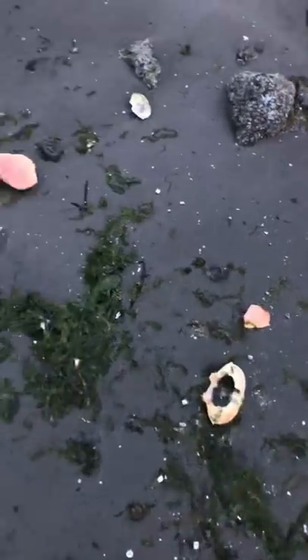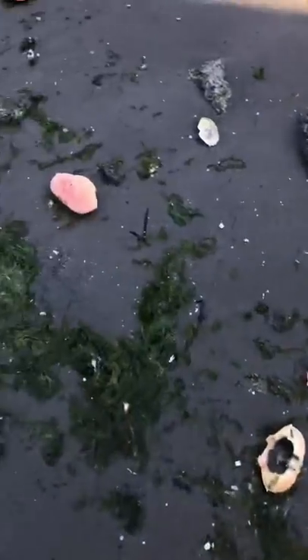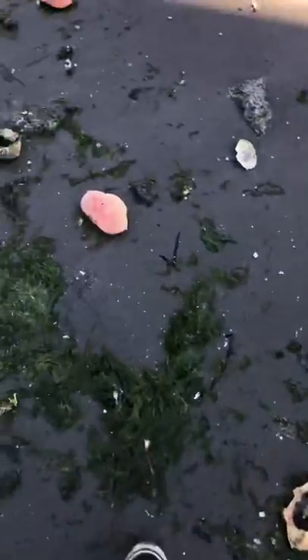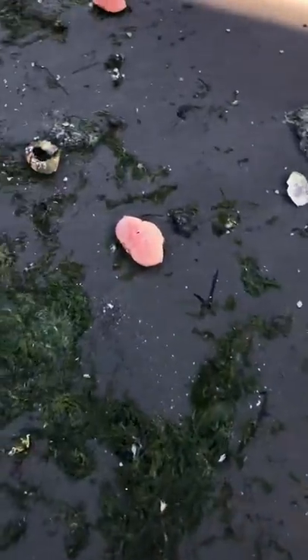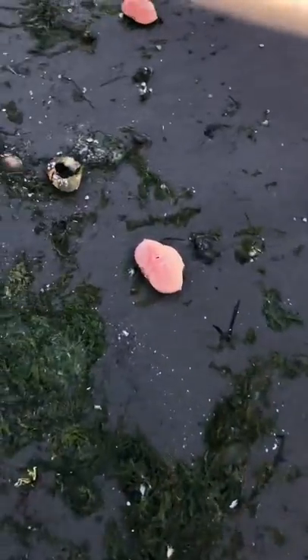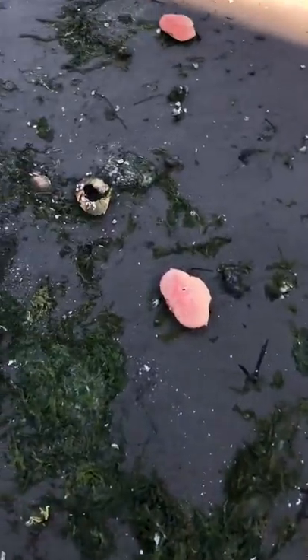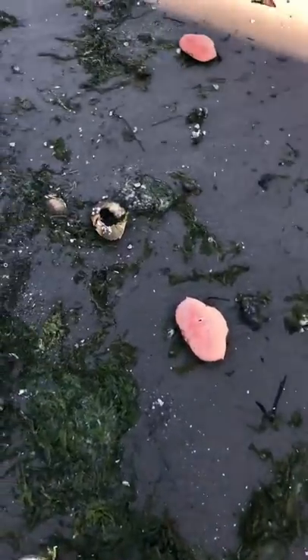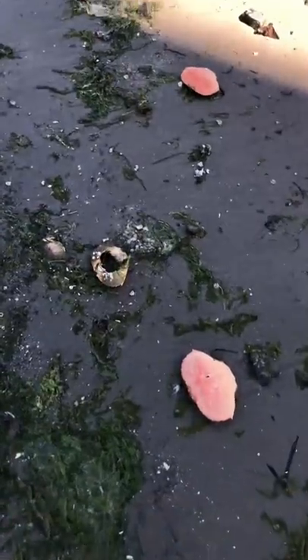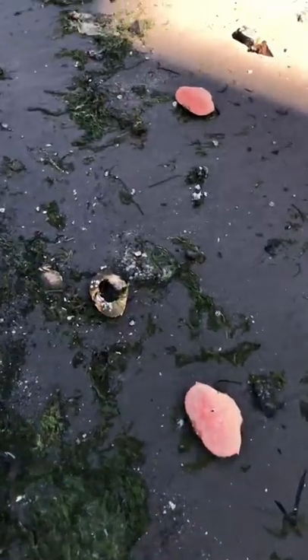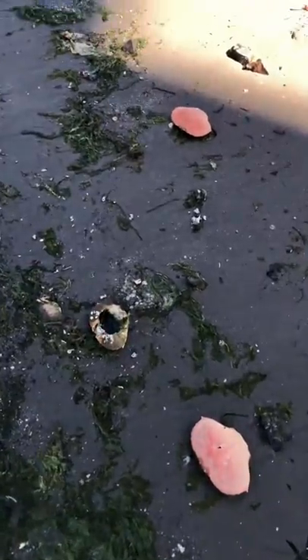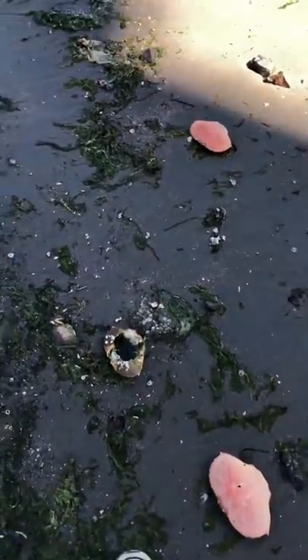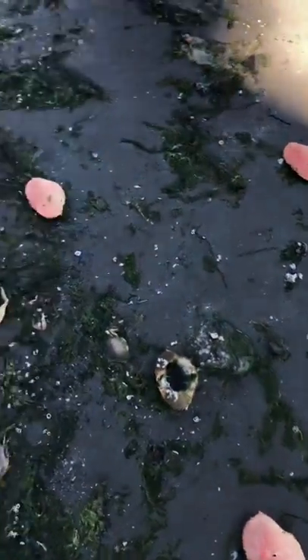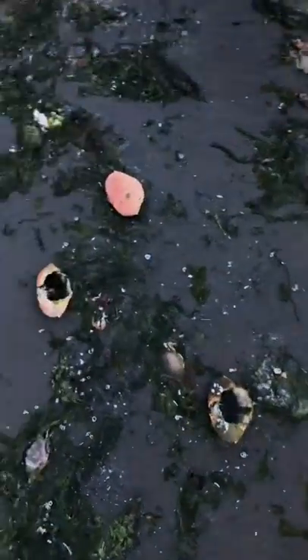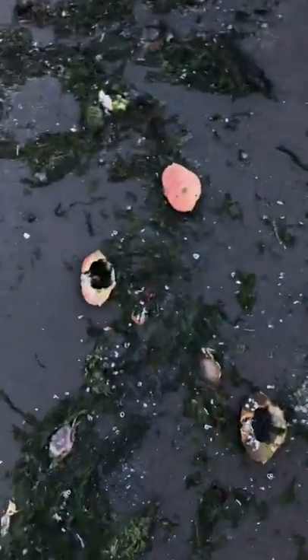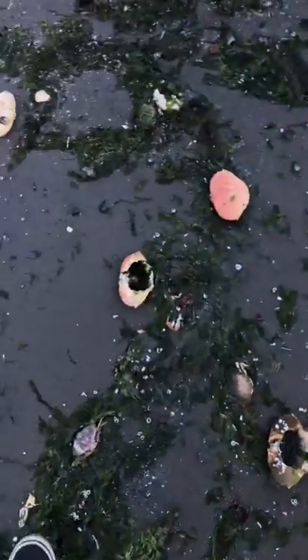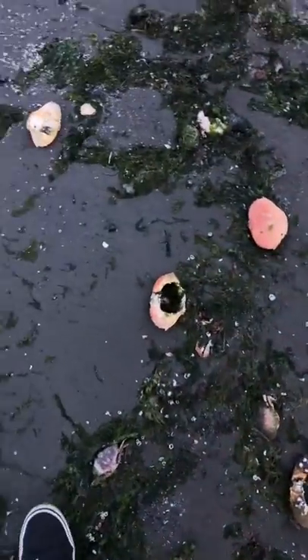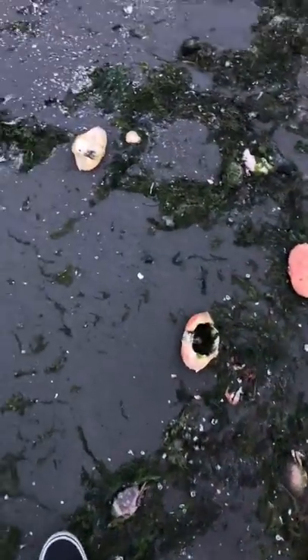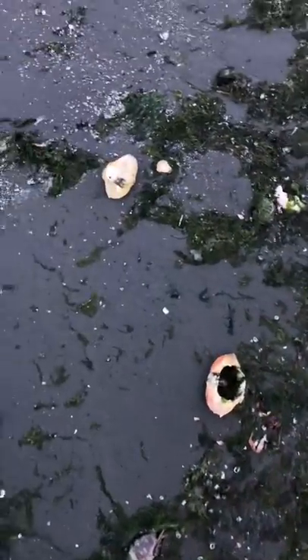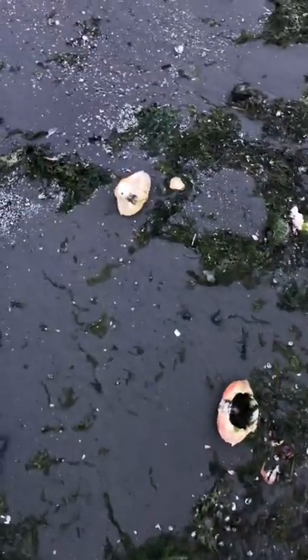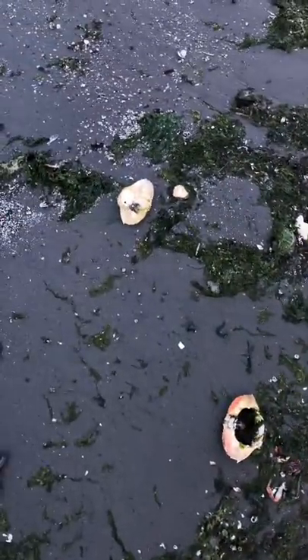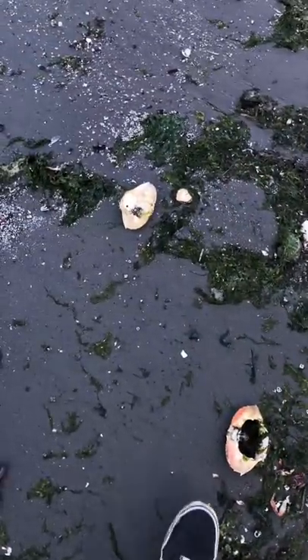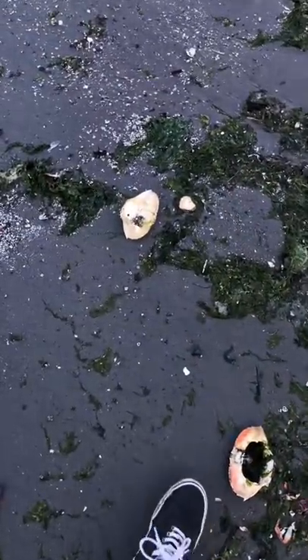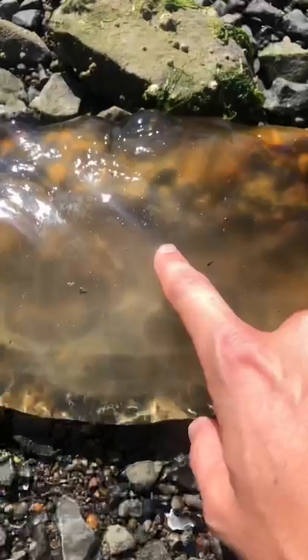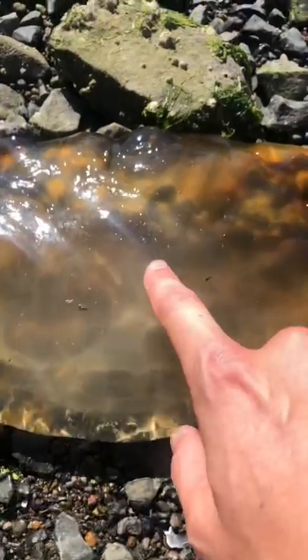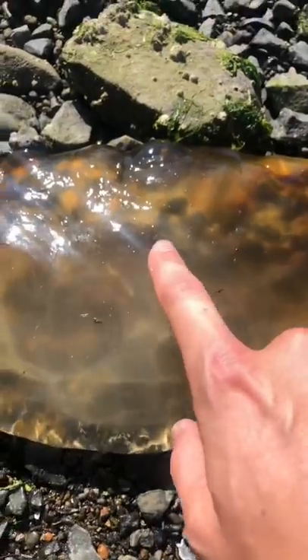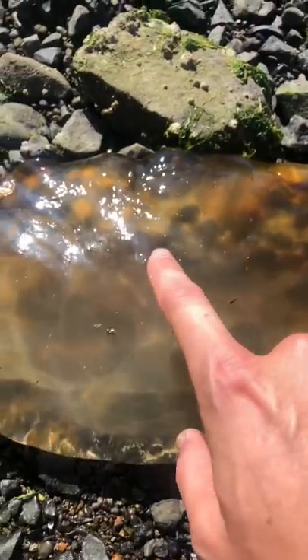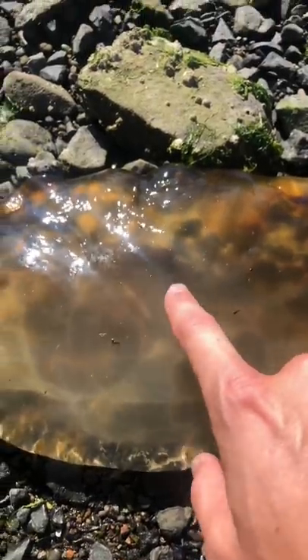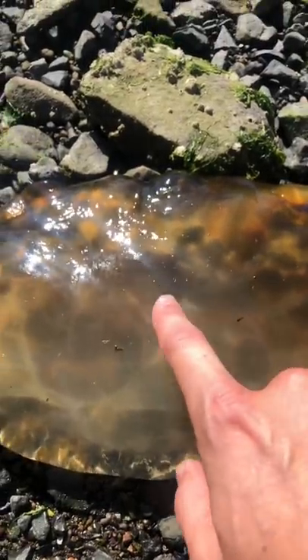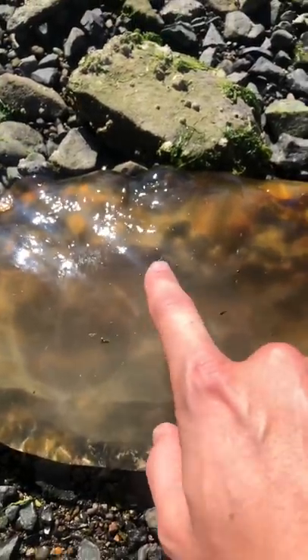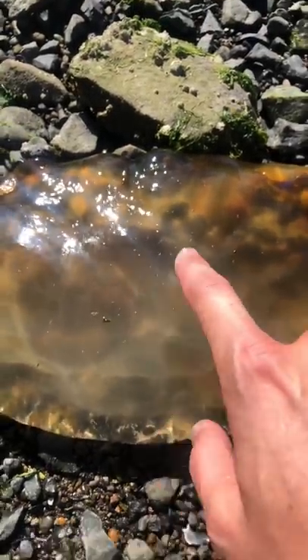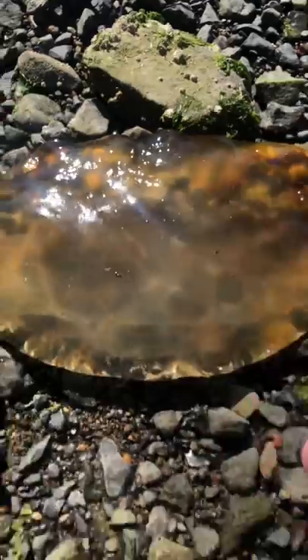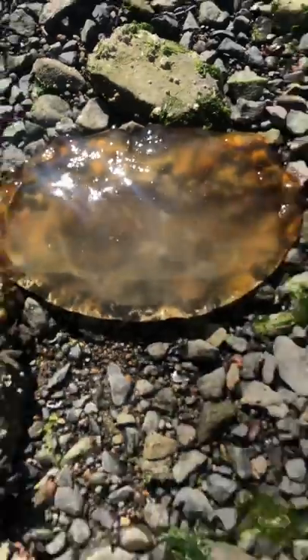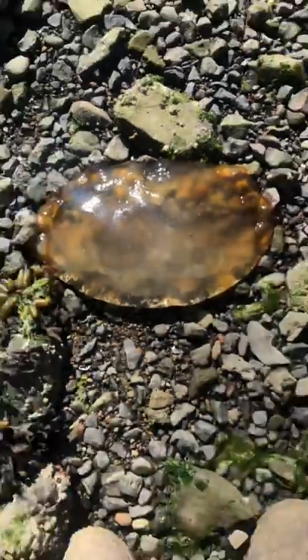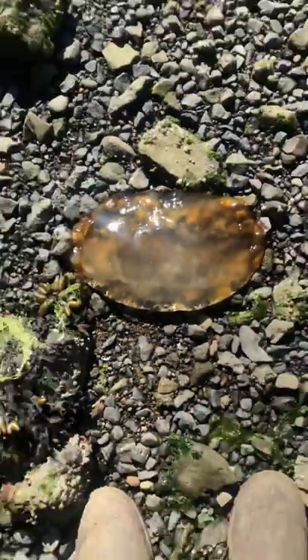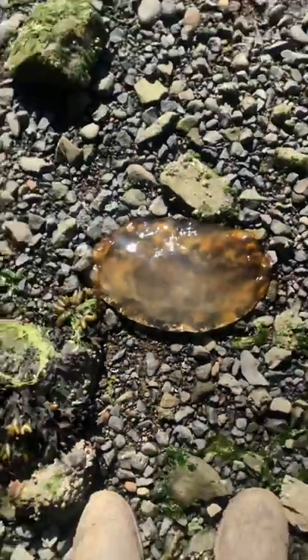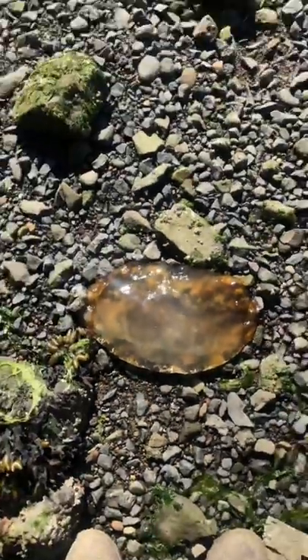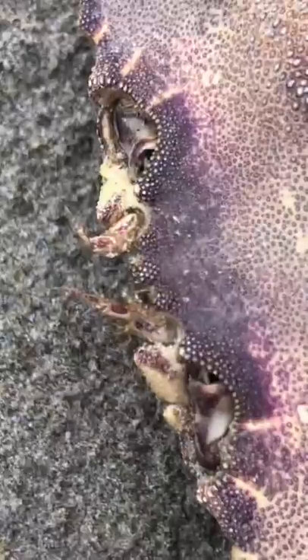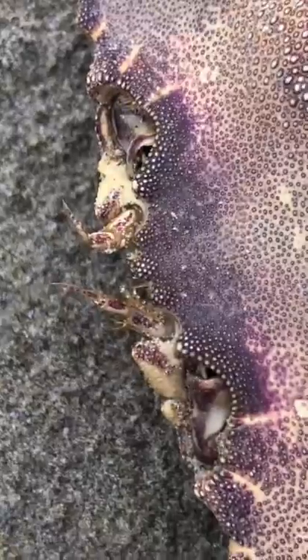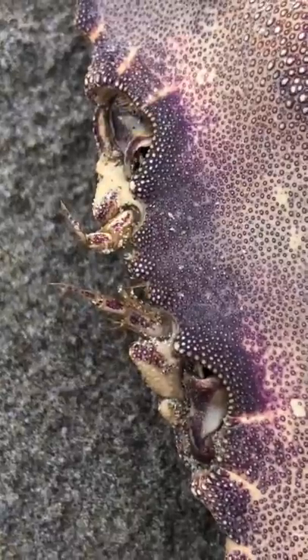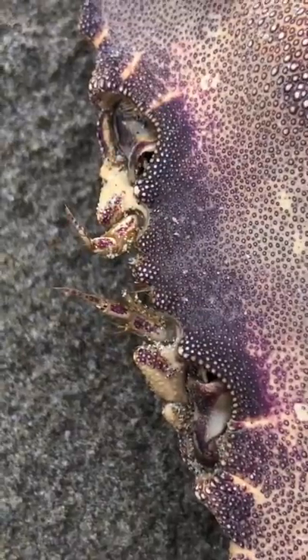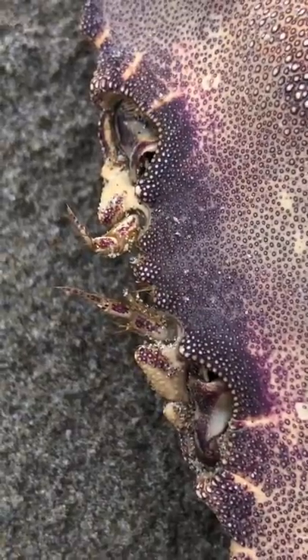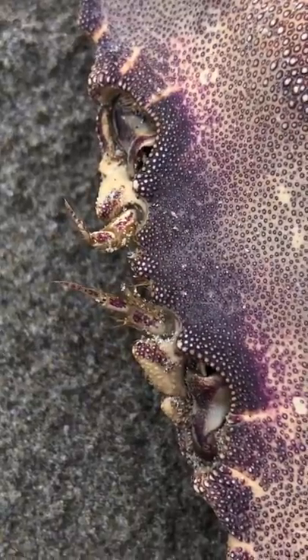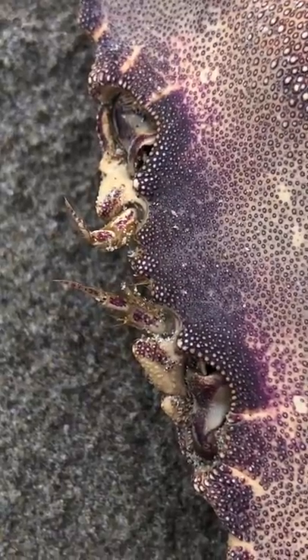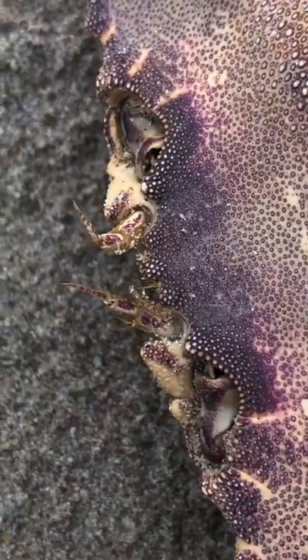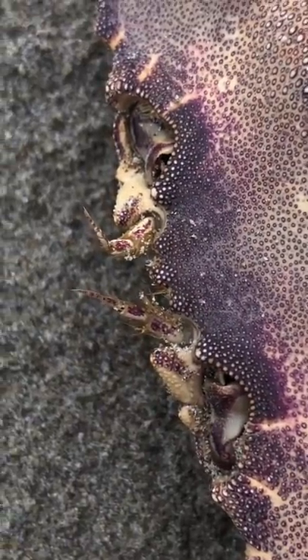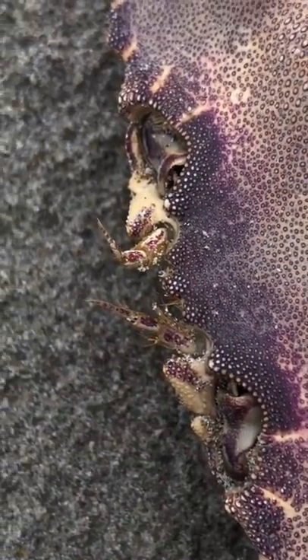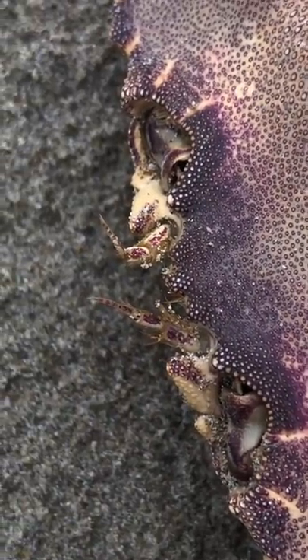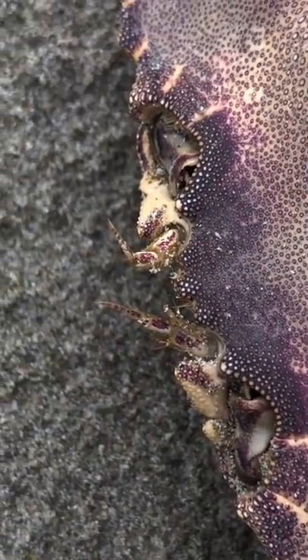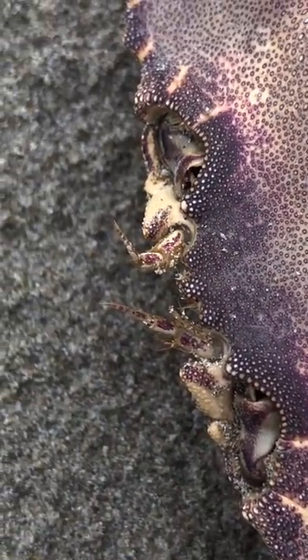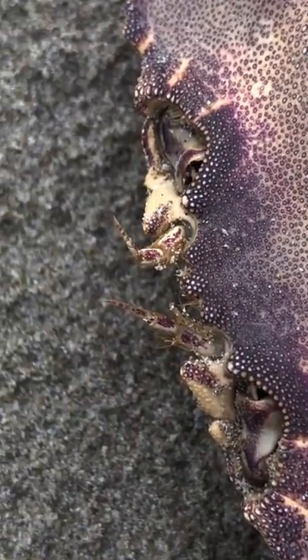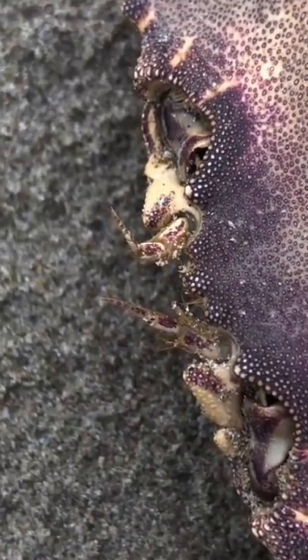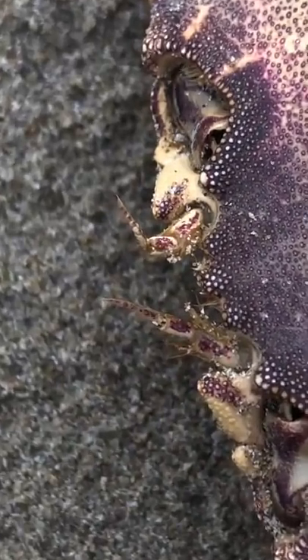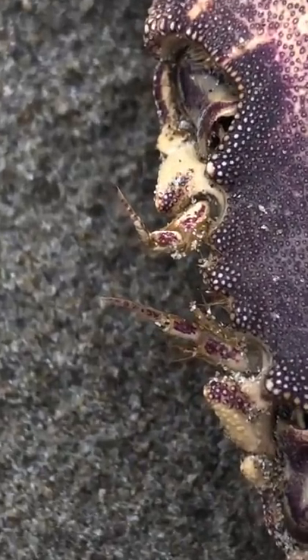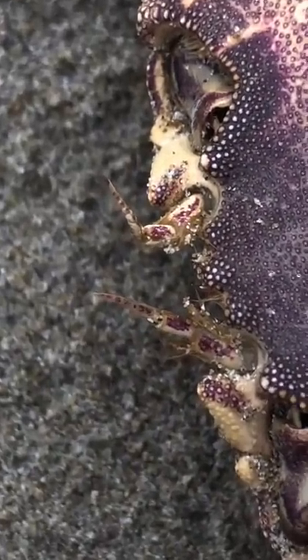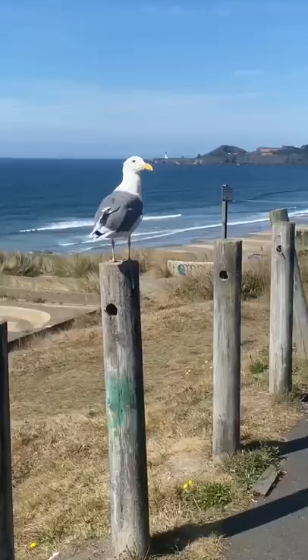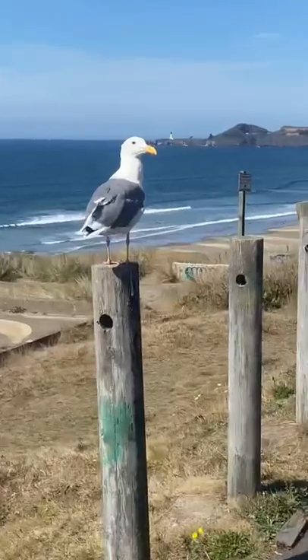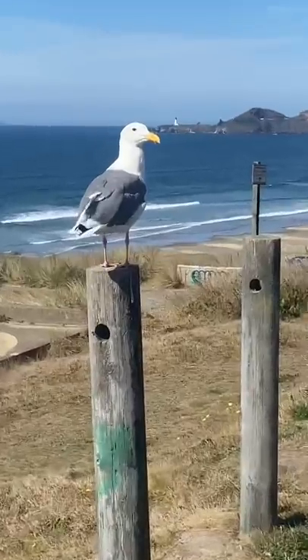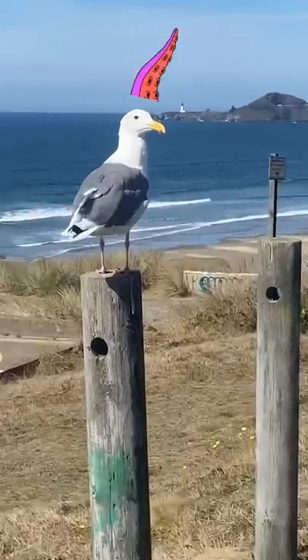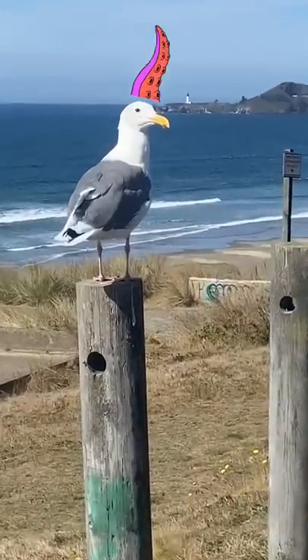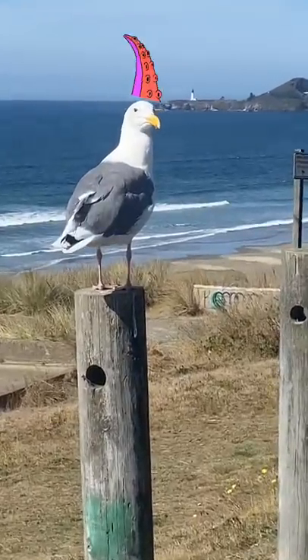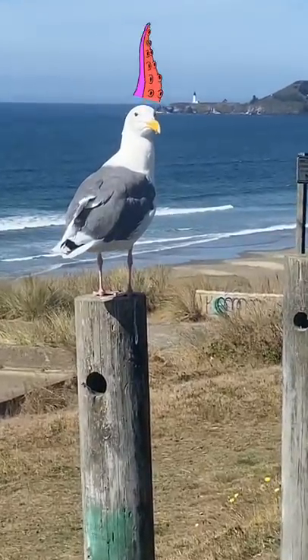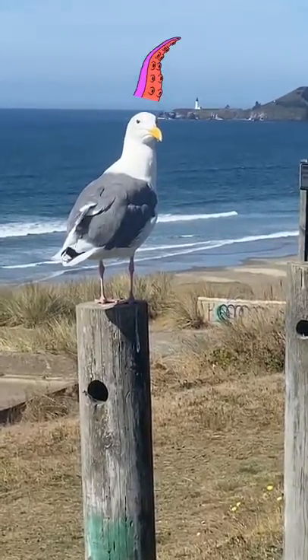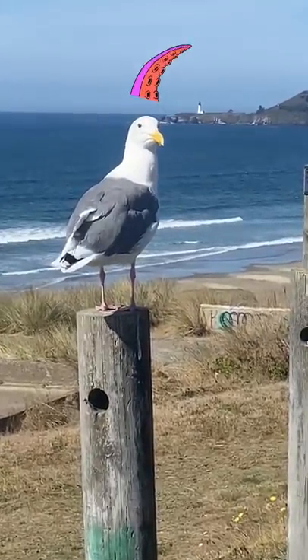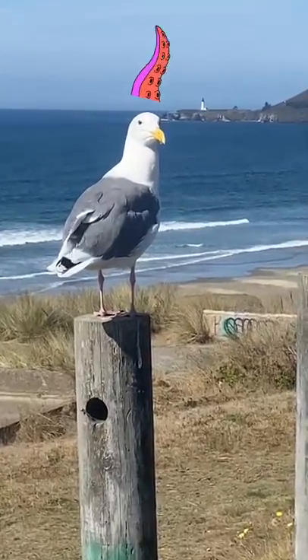Once a crab molts, its new shell can be as soft as jelly, leaving the crab really vulnerable to predators like birds and octopi.